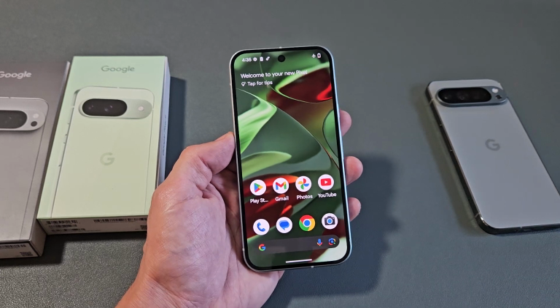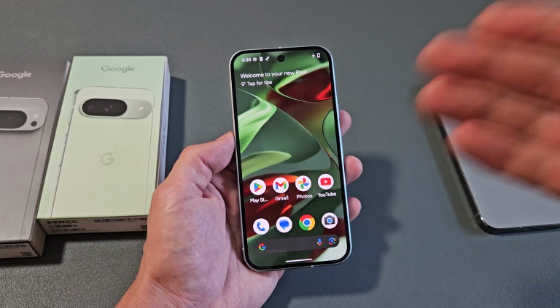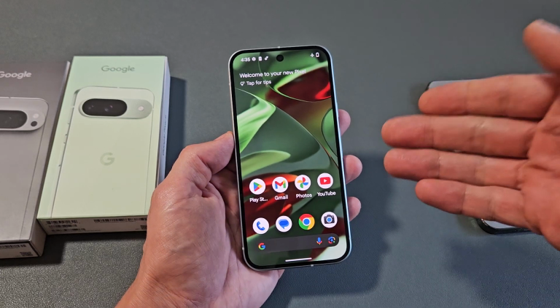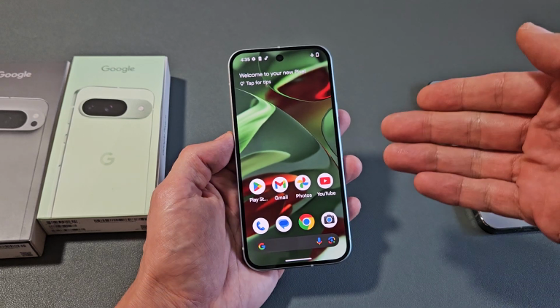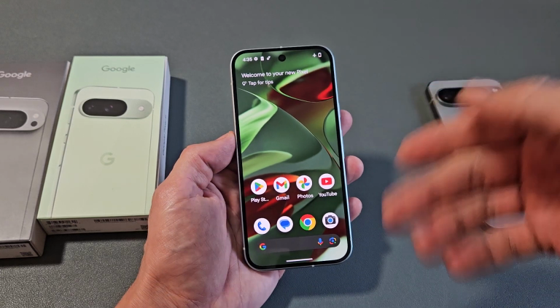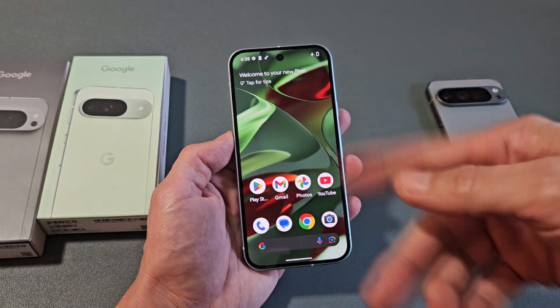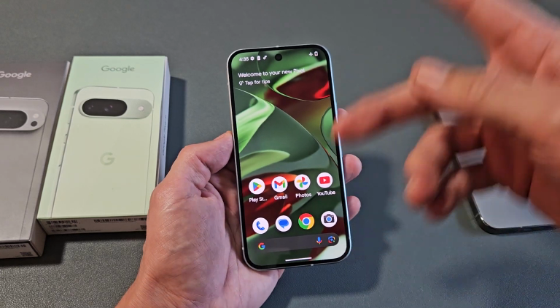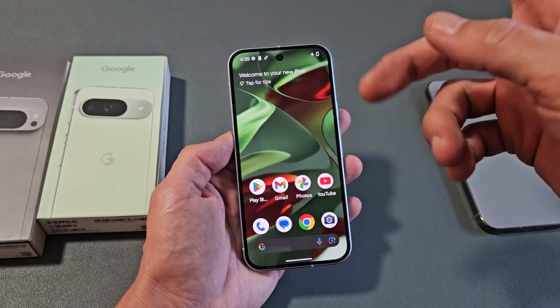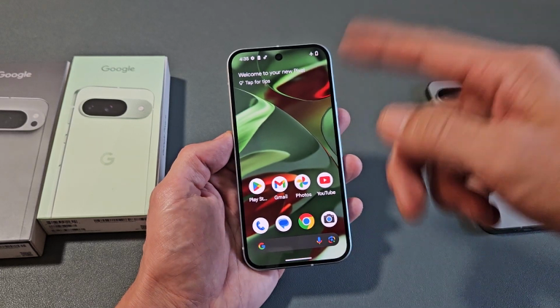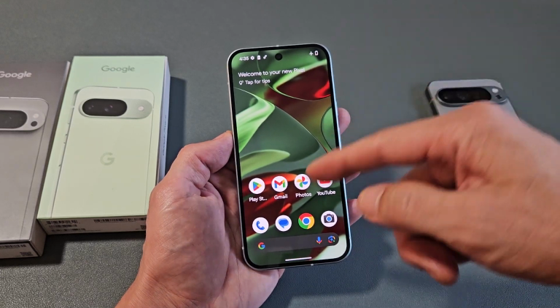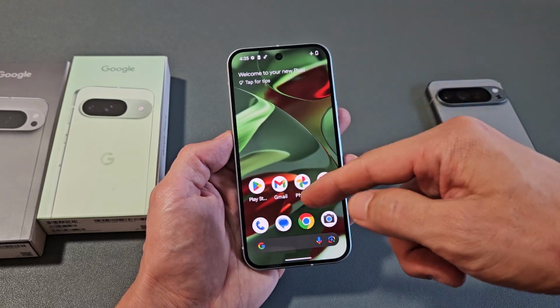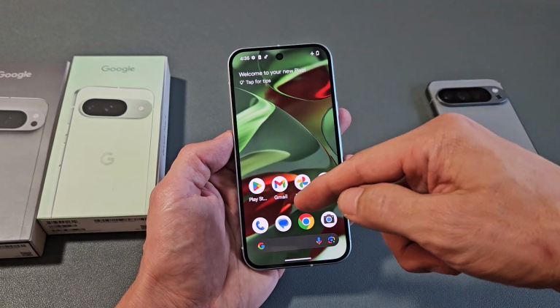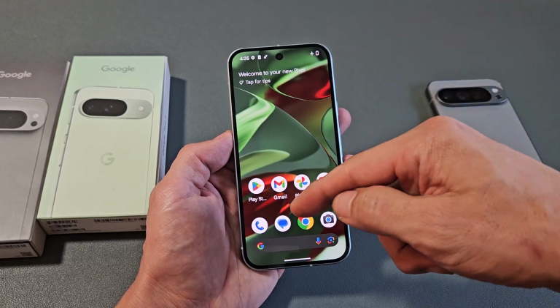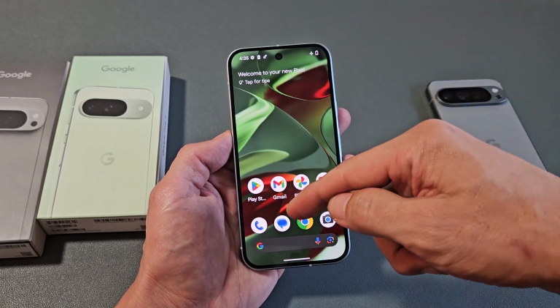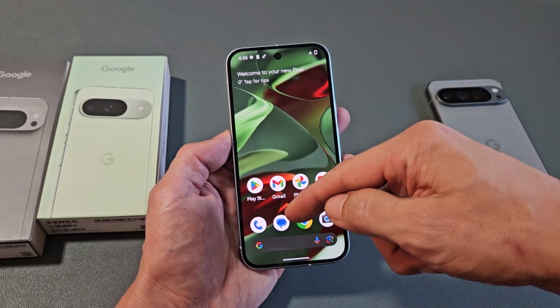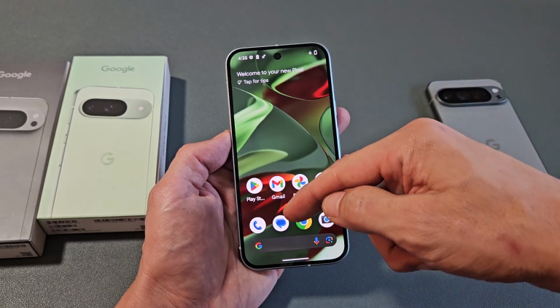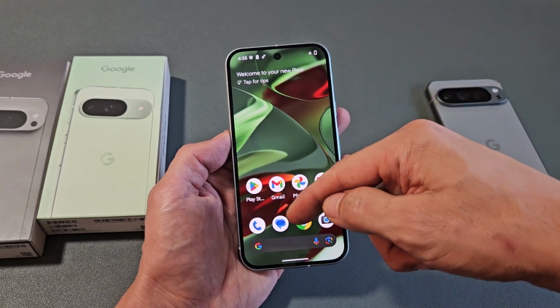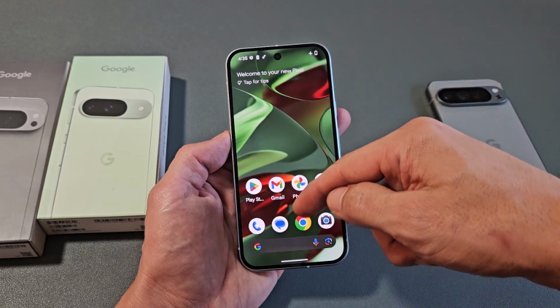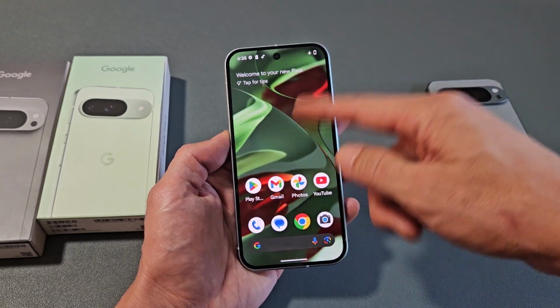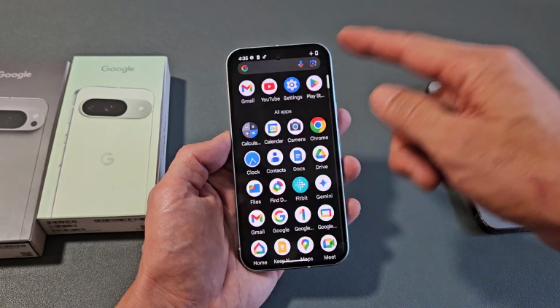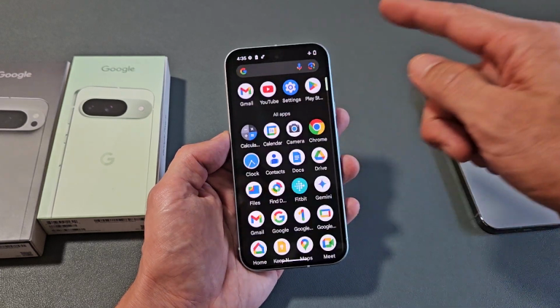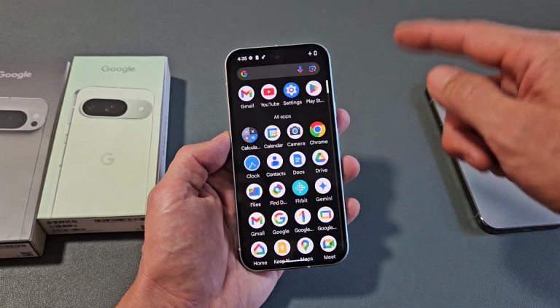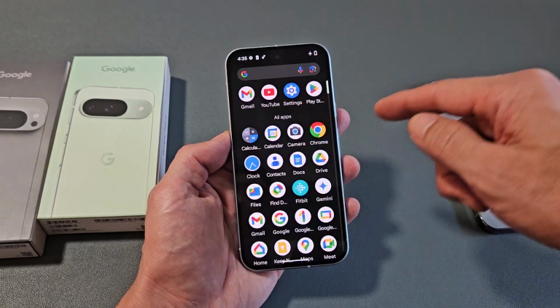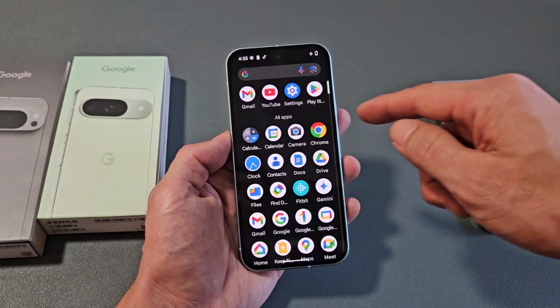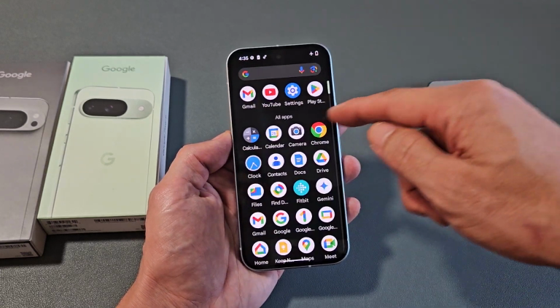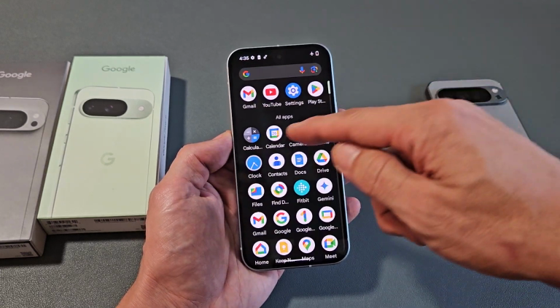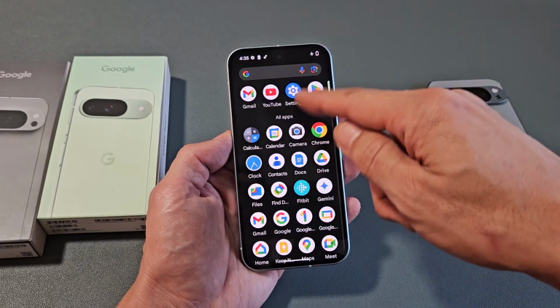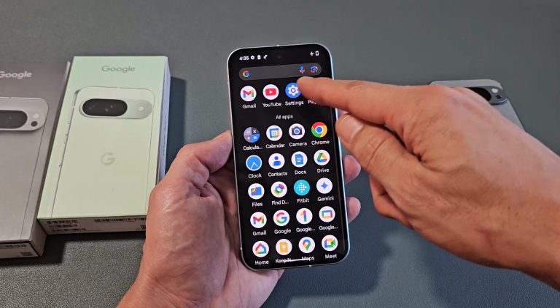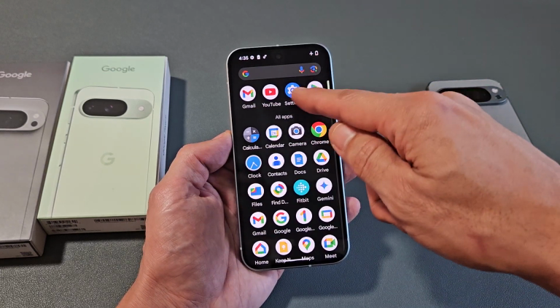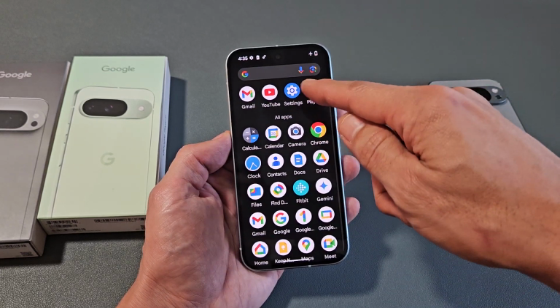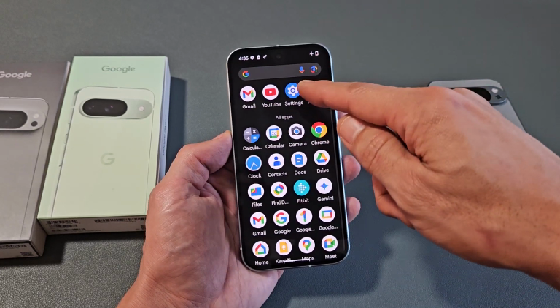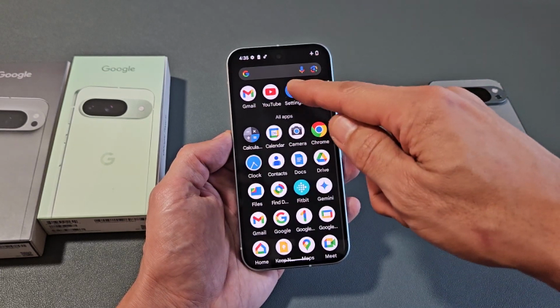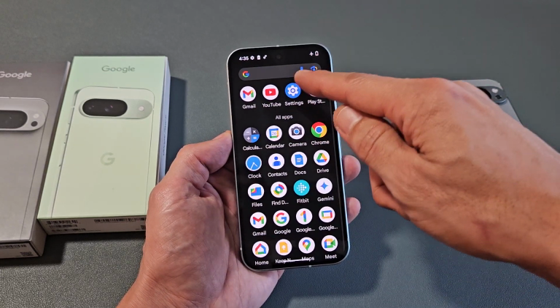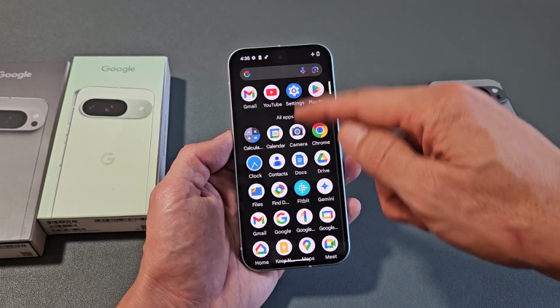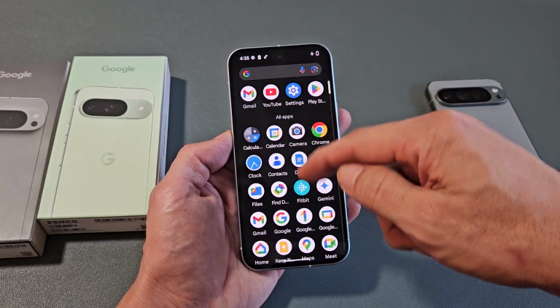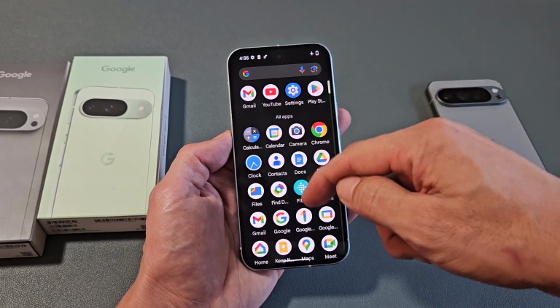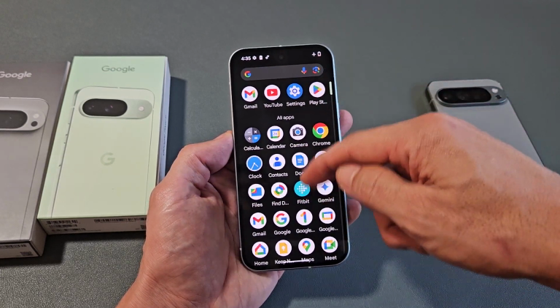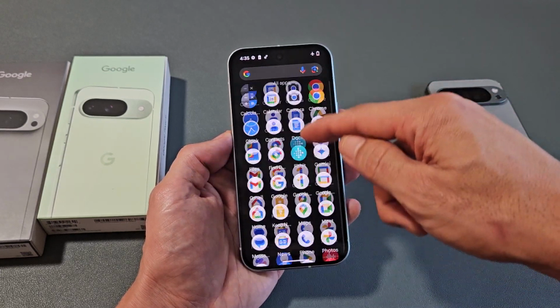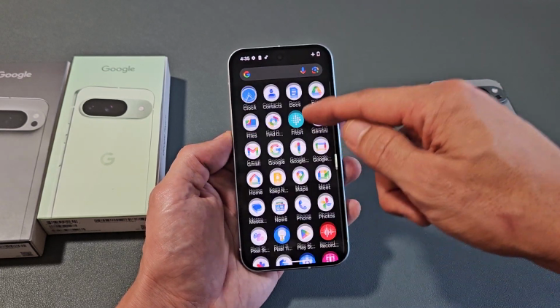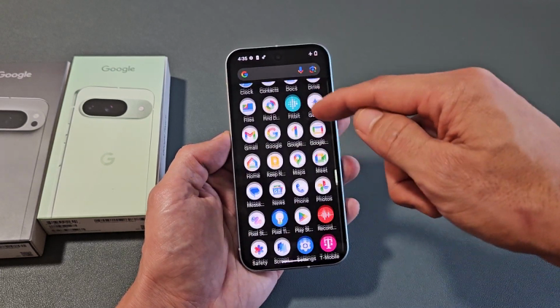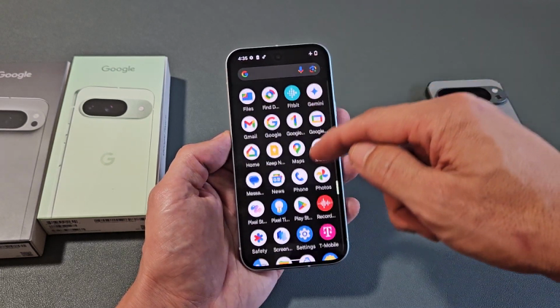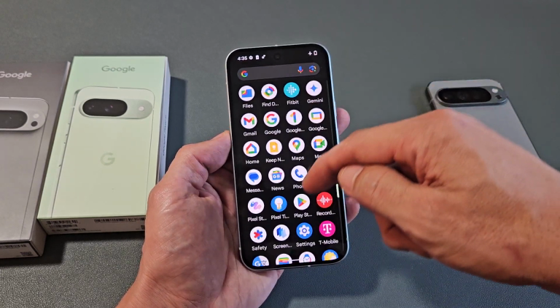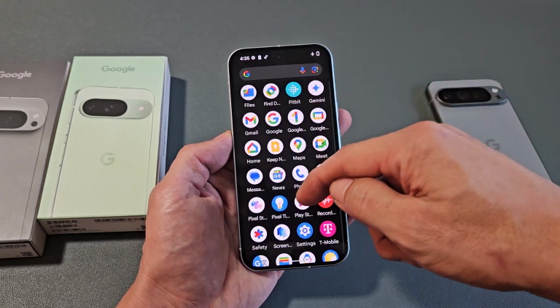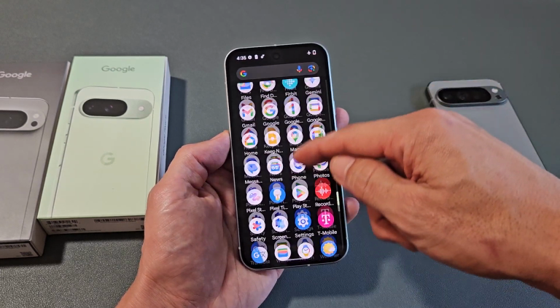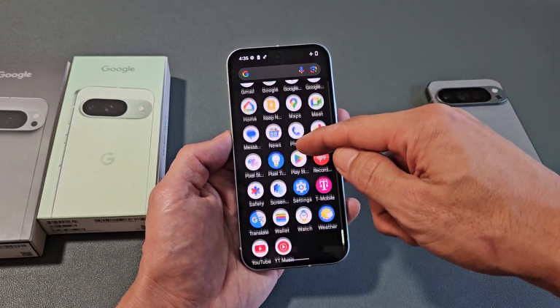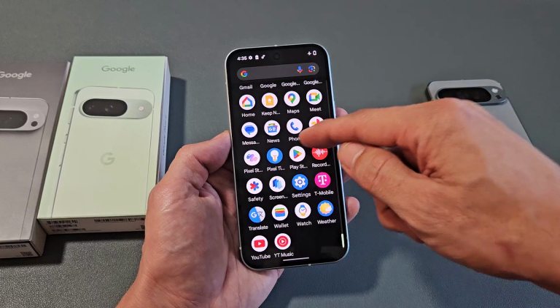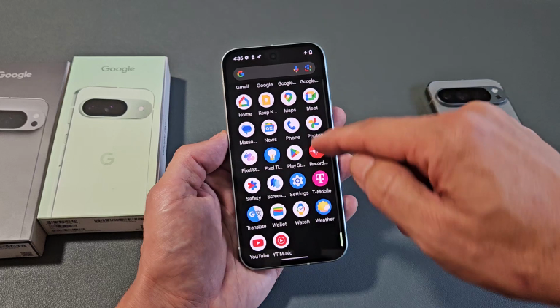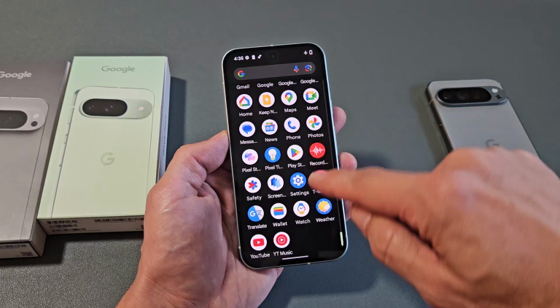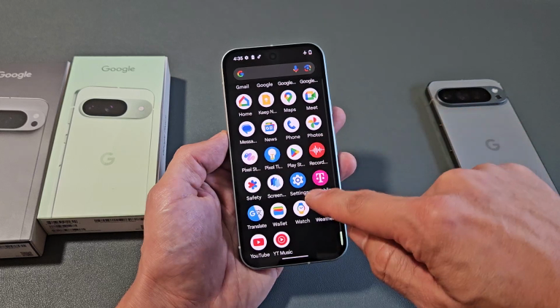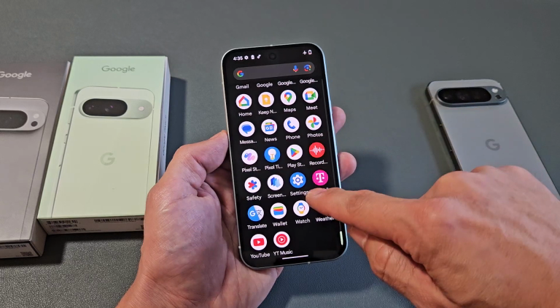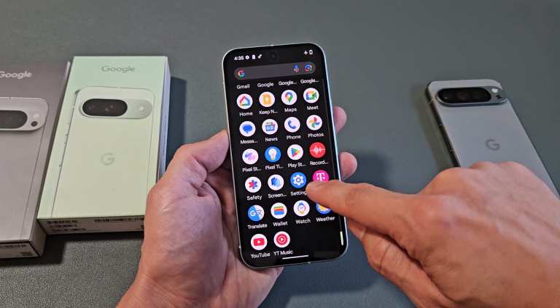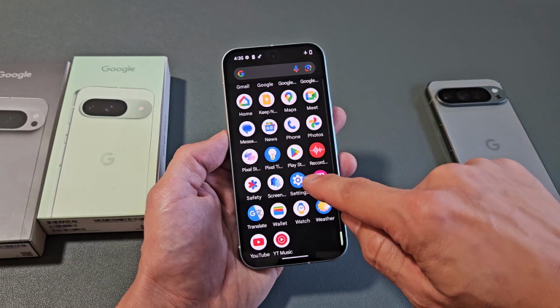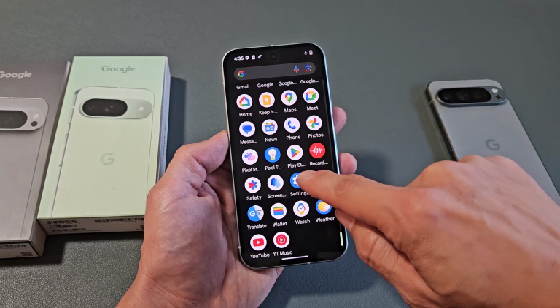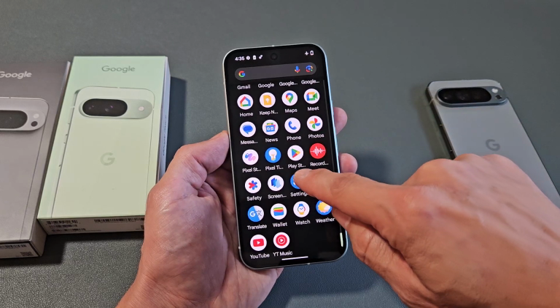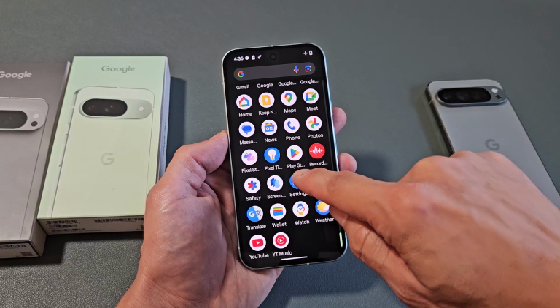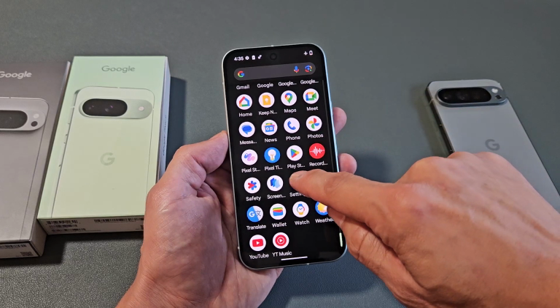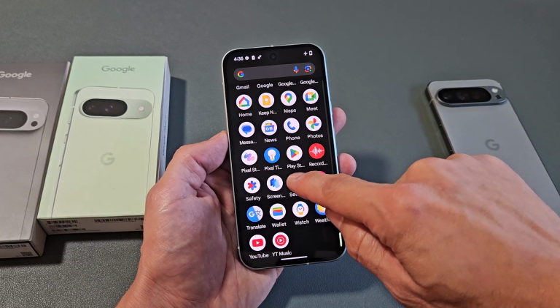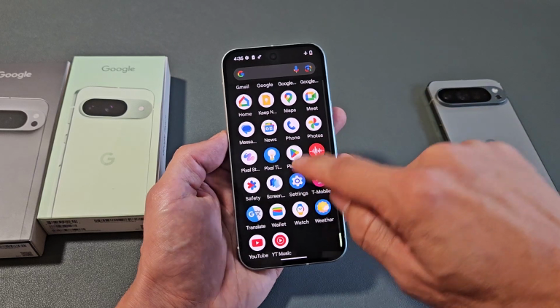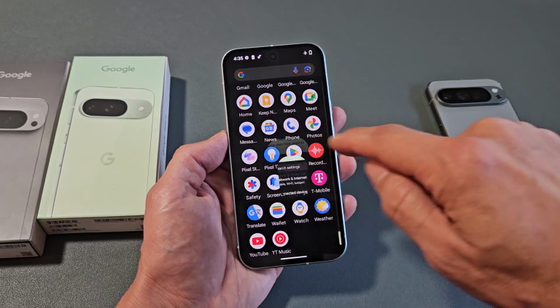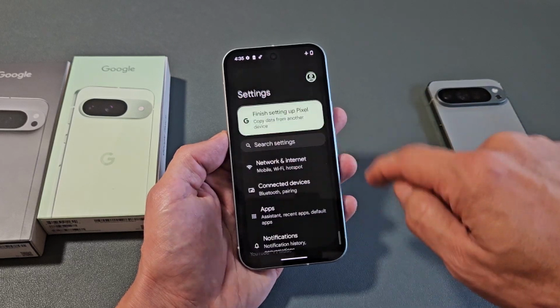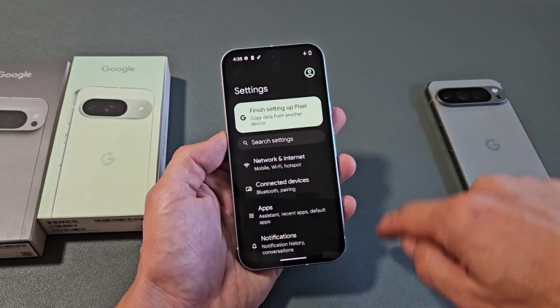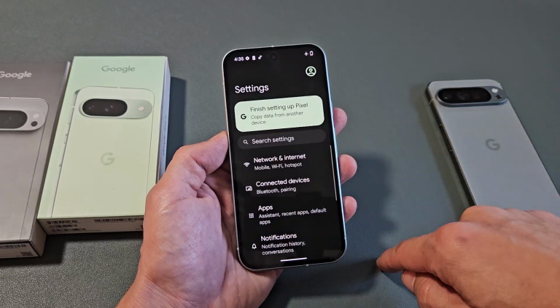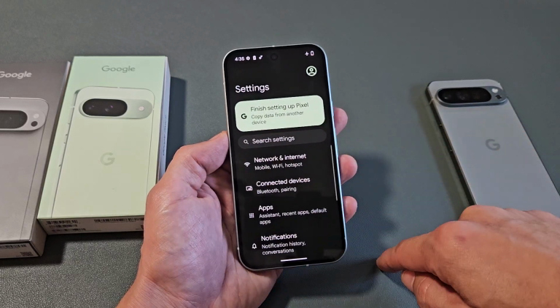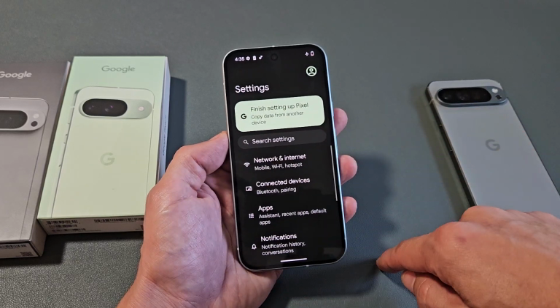First thing is just go to Settings. You can swipe on the middle screen like that and just look for Settings. I'll tap on Settings here.